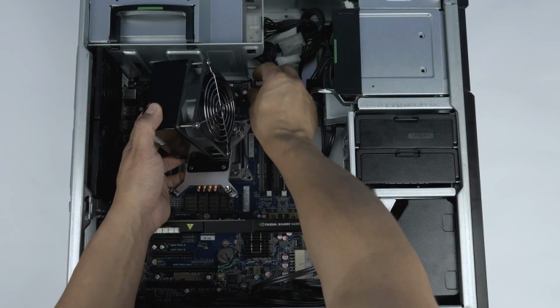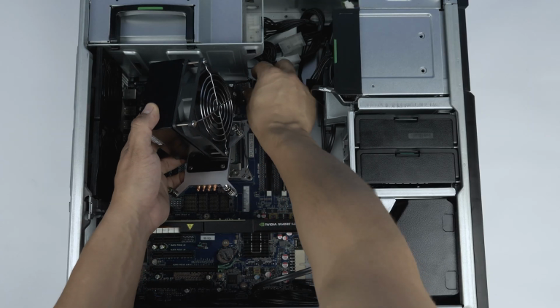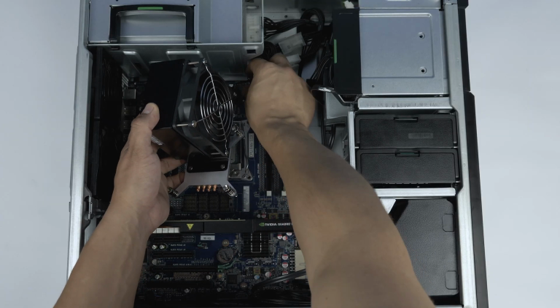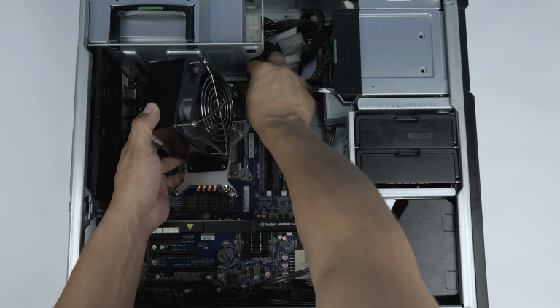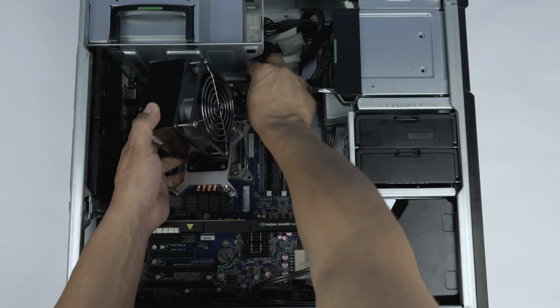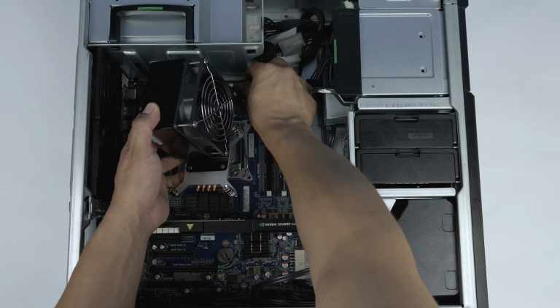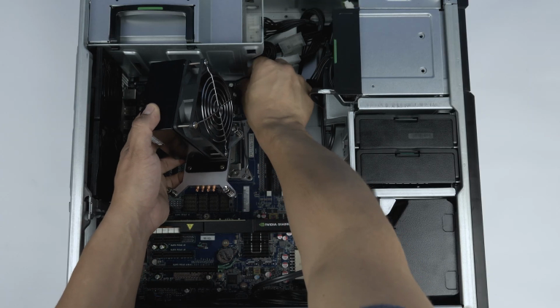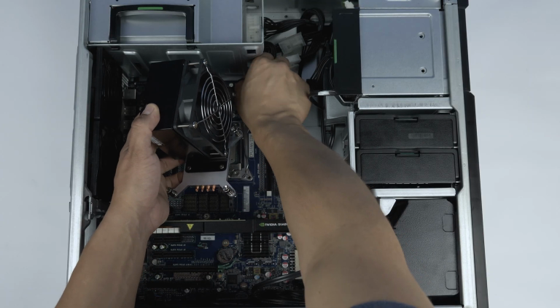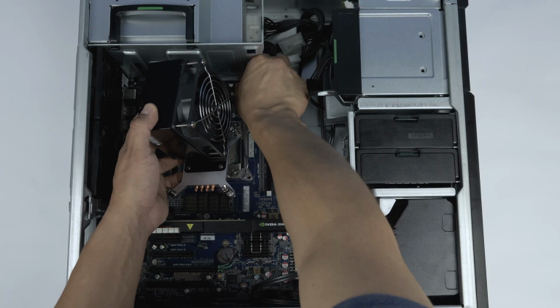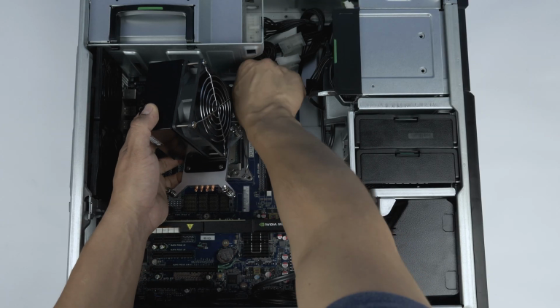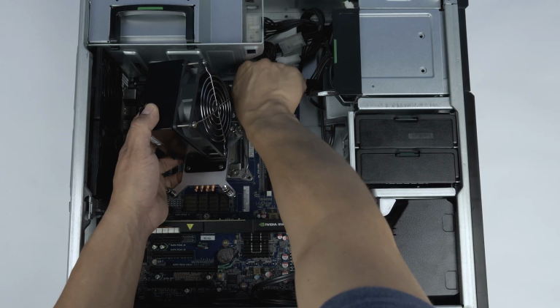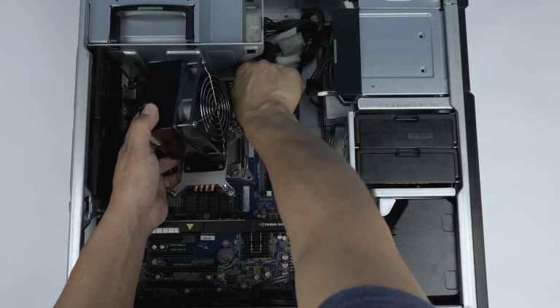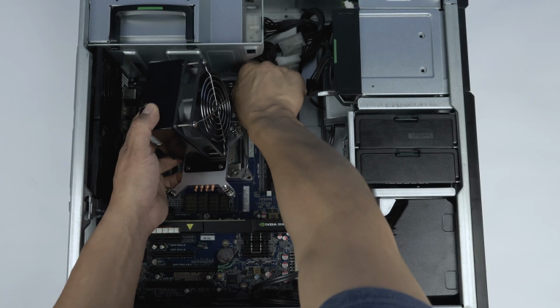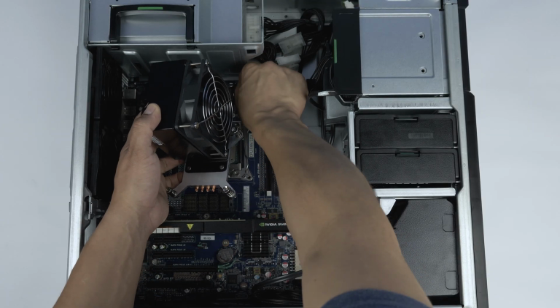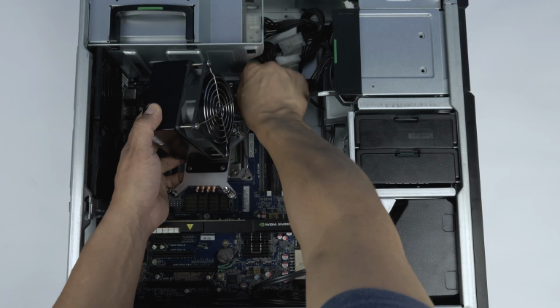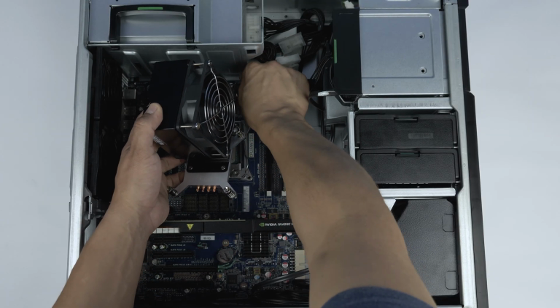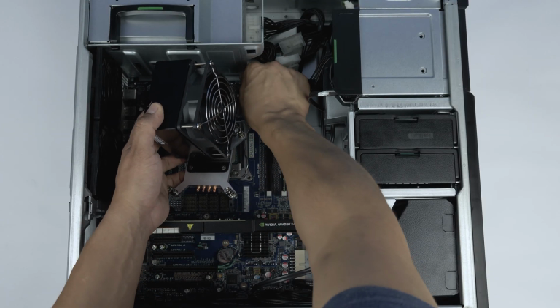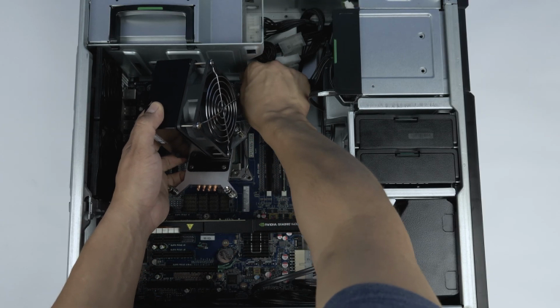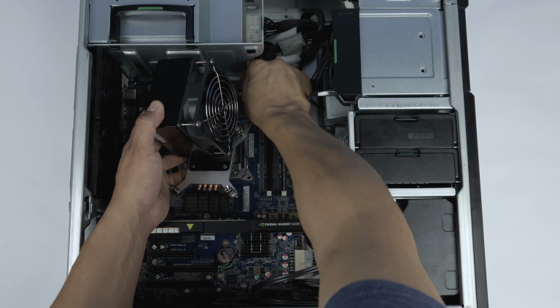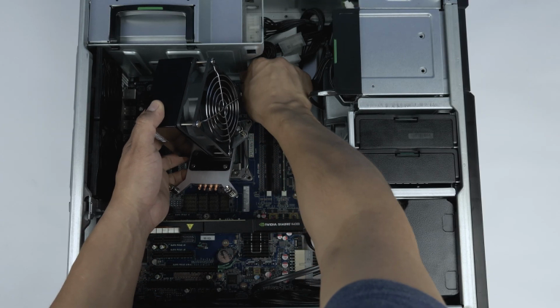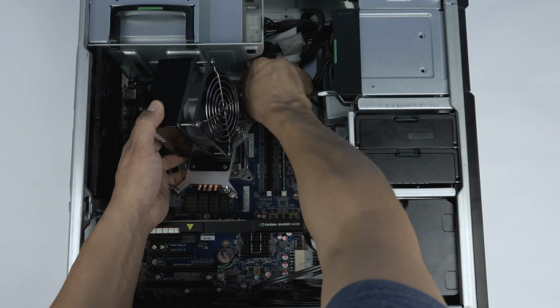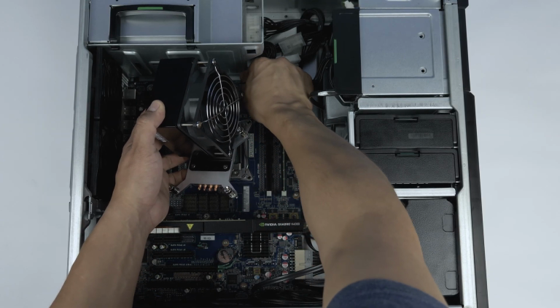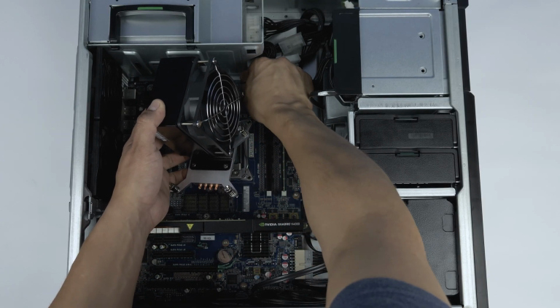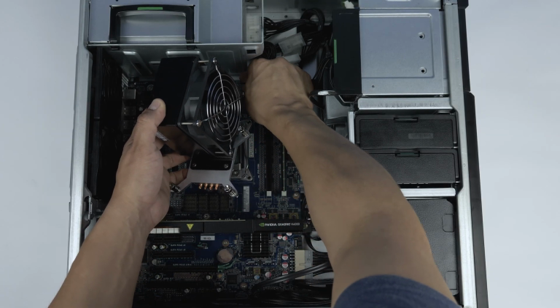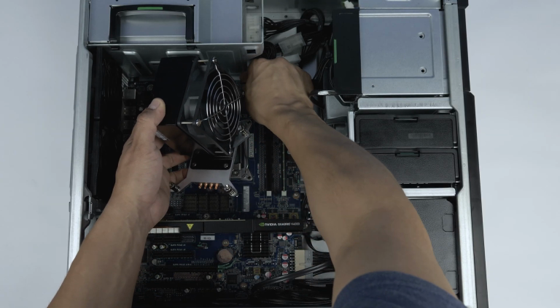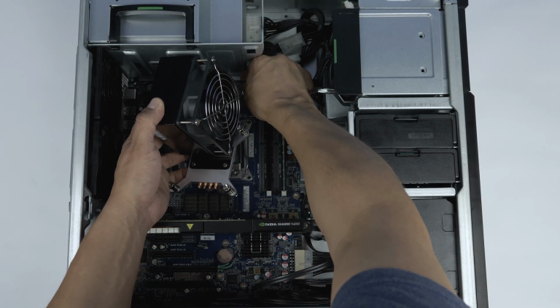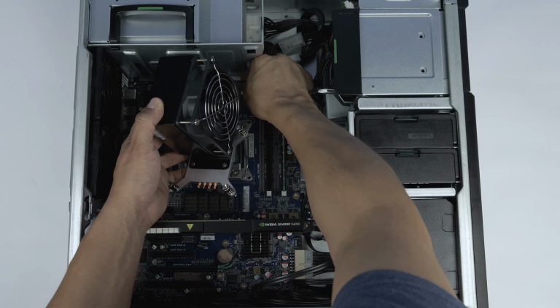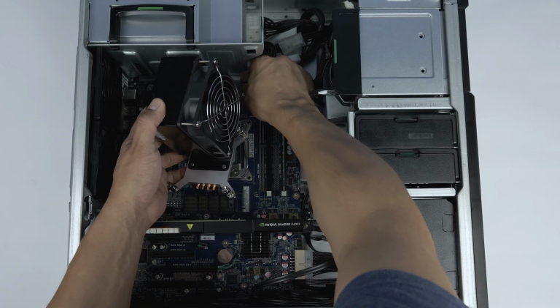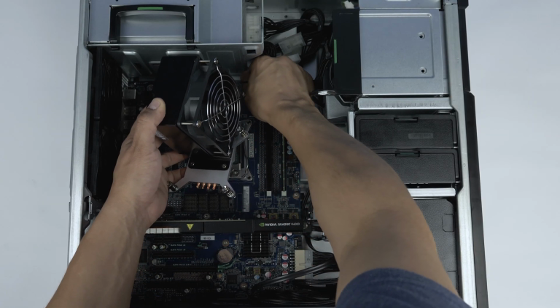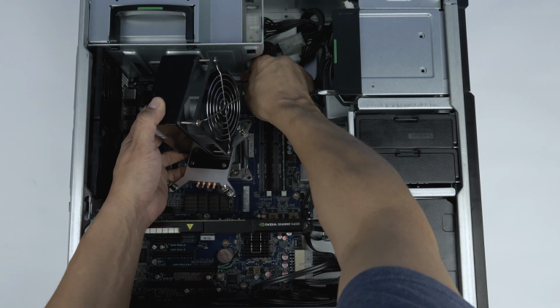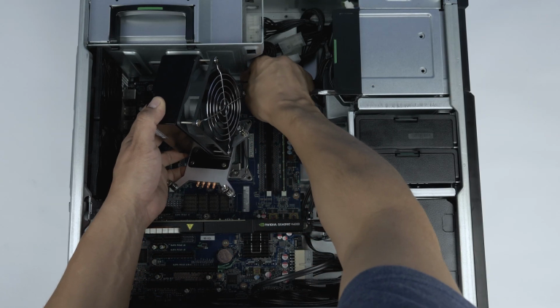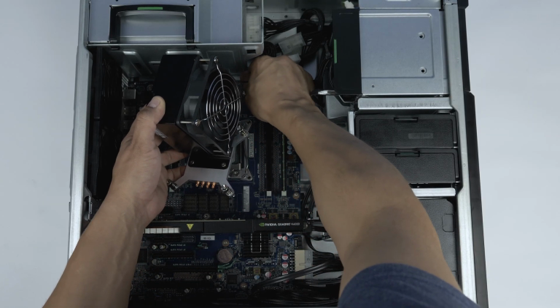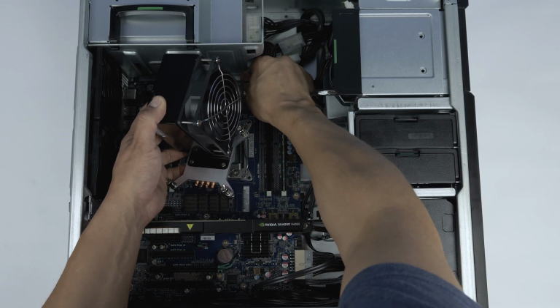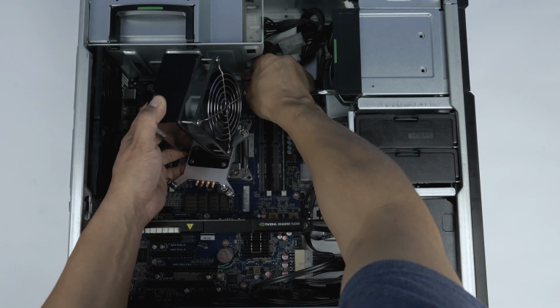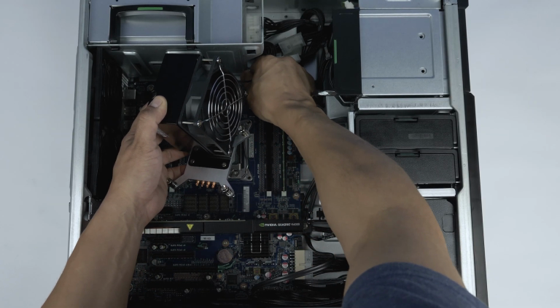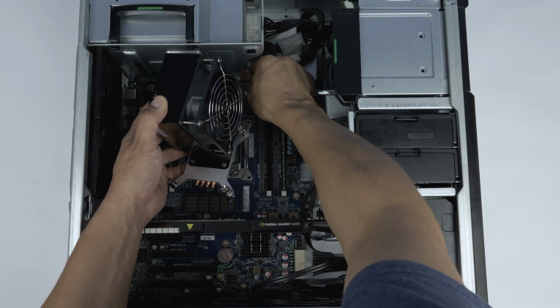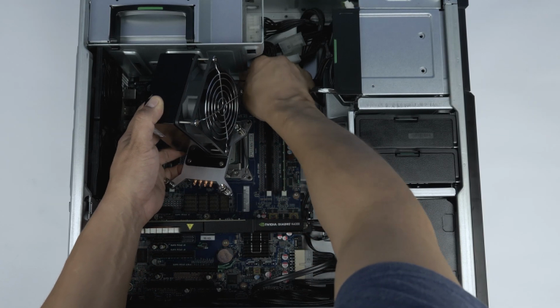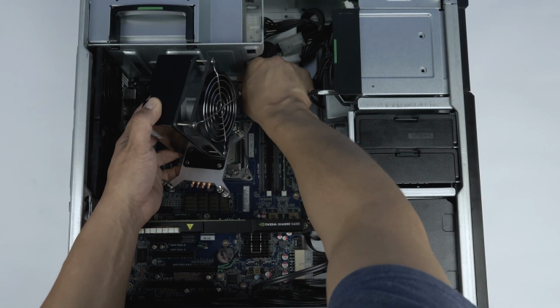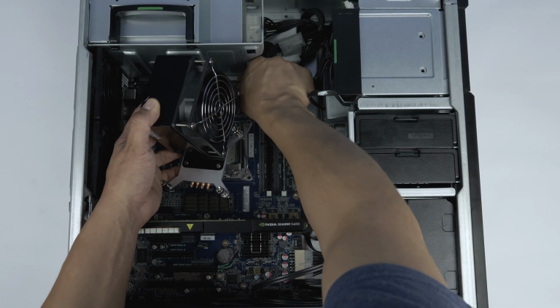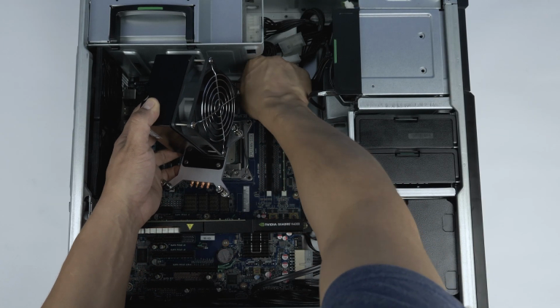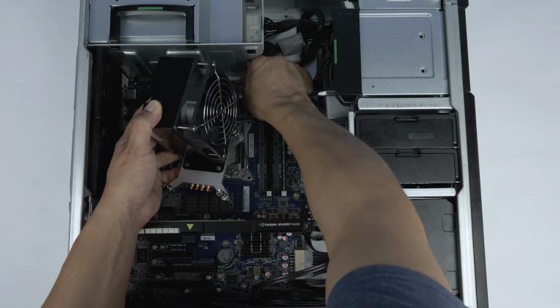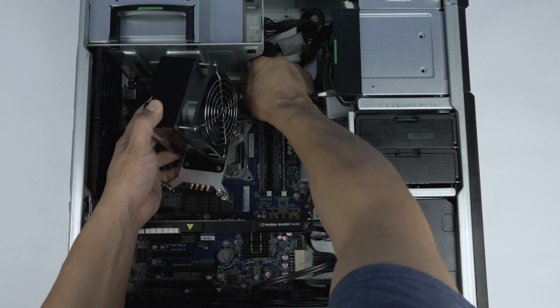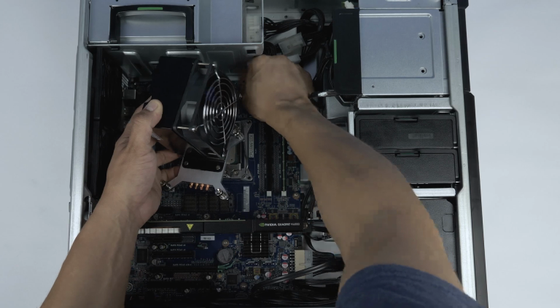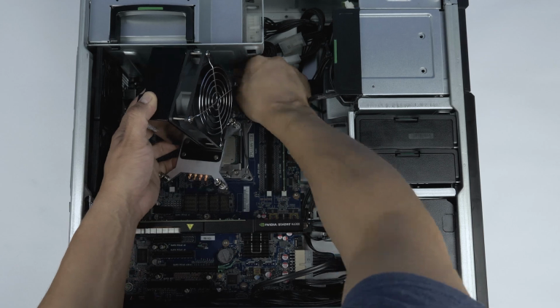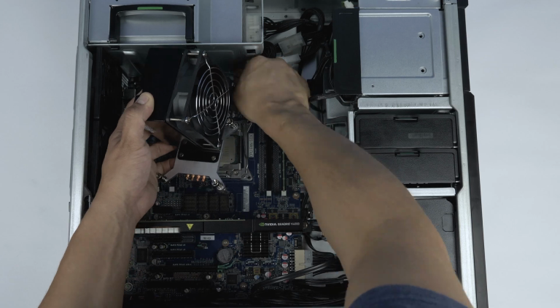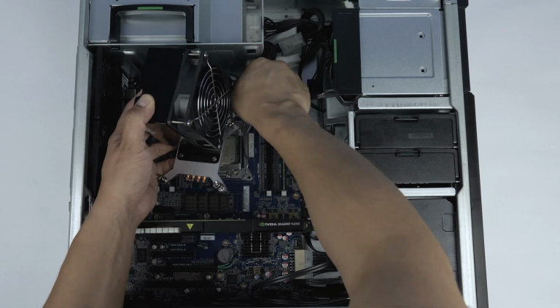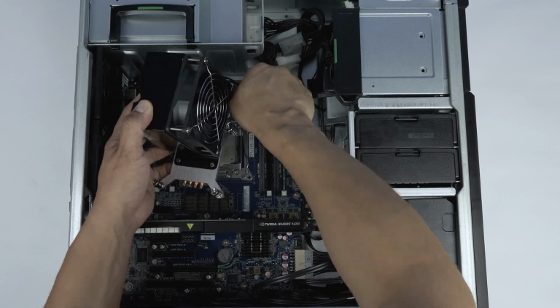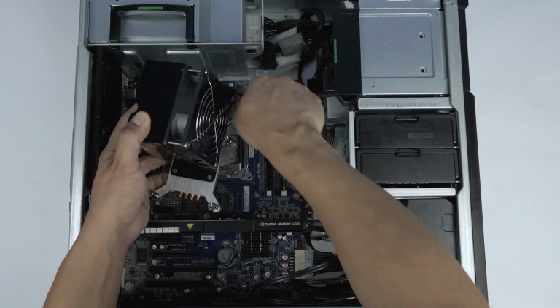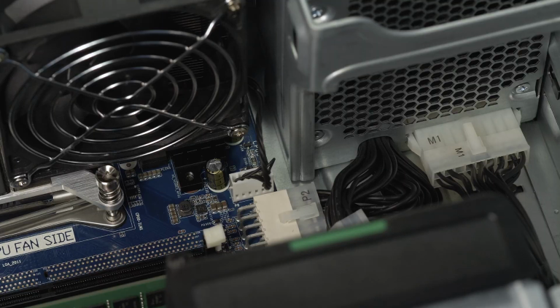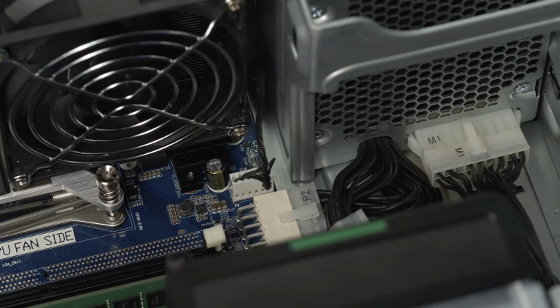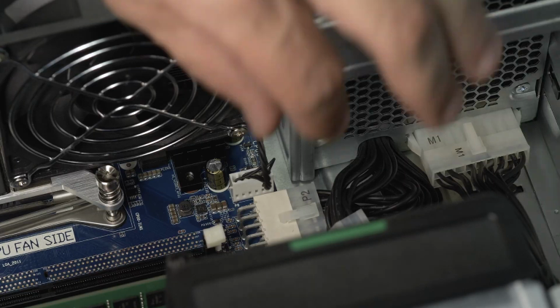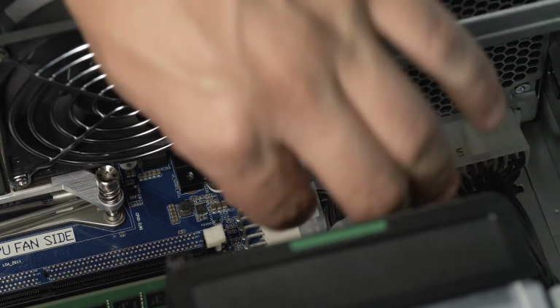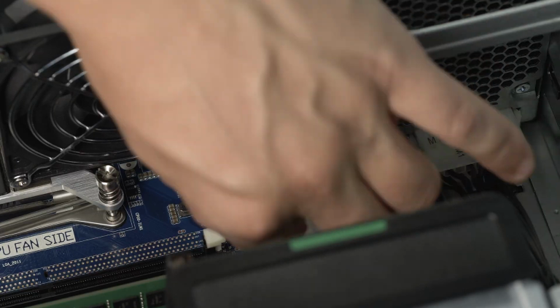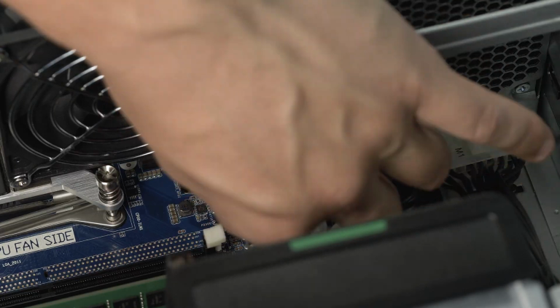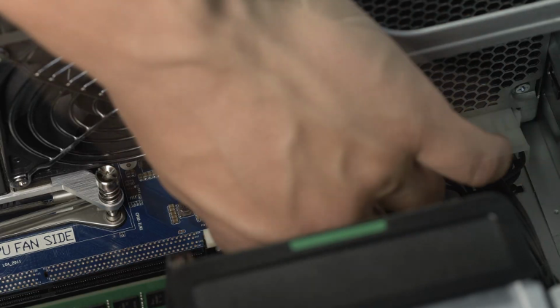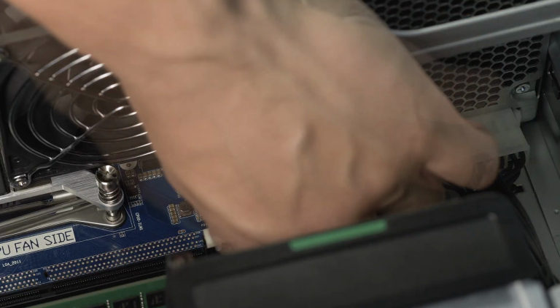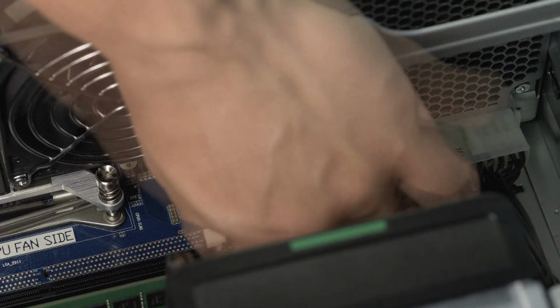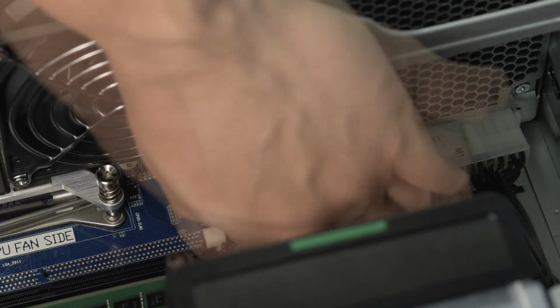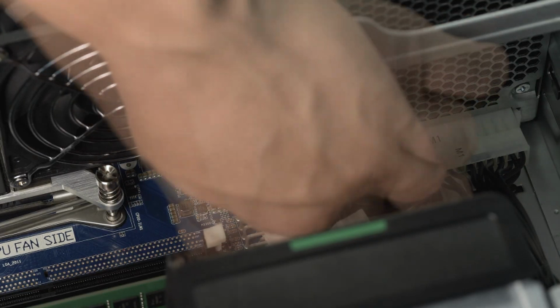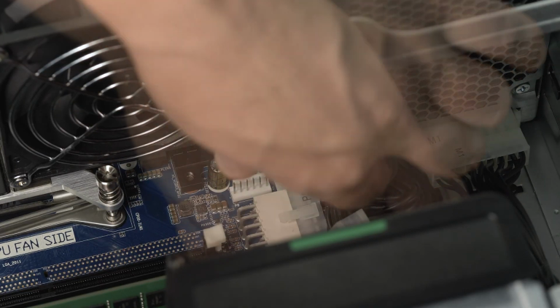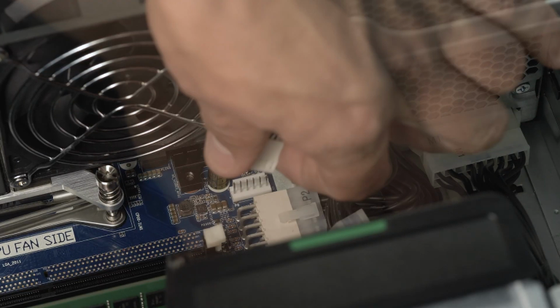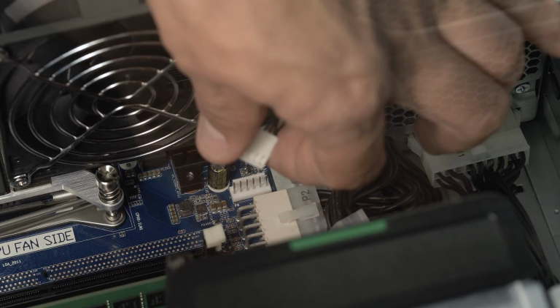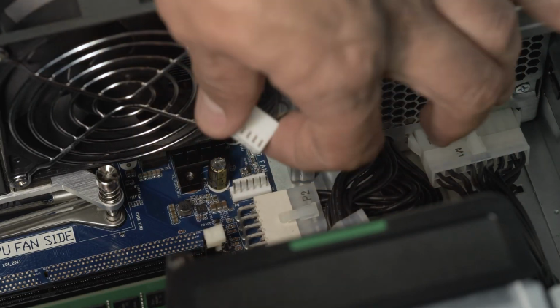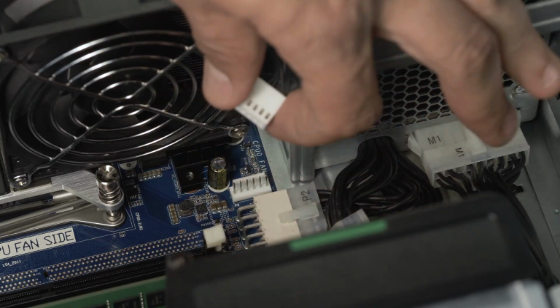Please do not attempt to disconnect by pulling on the cable itself. Once disconnected, you may remove the heatsink entirely.